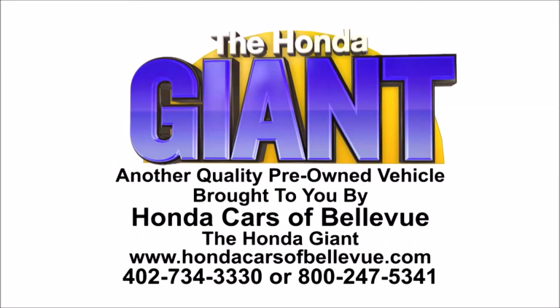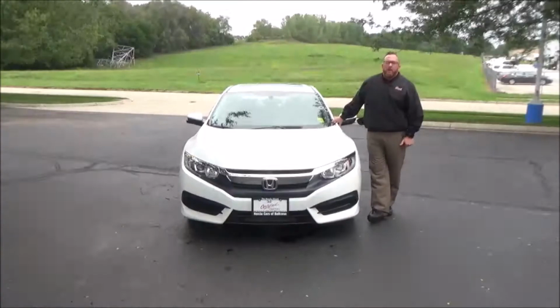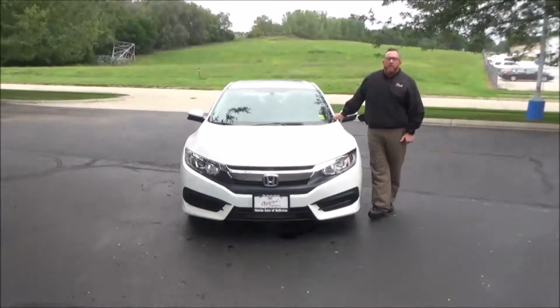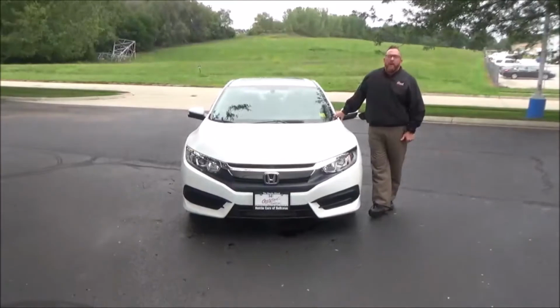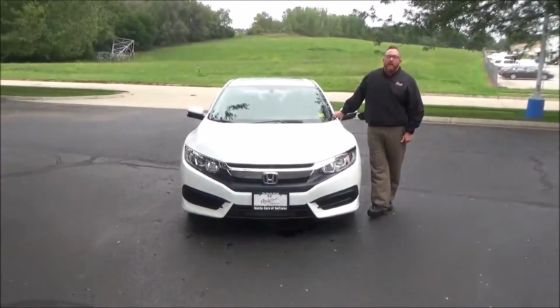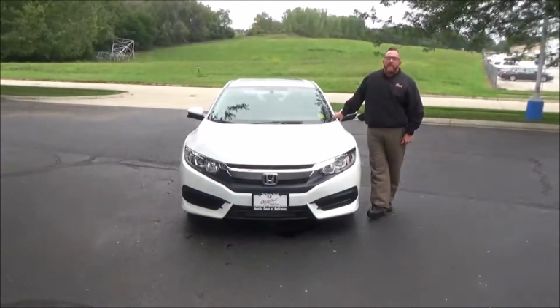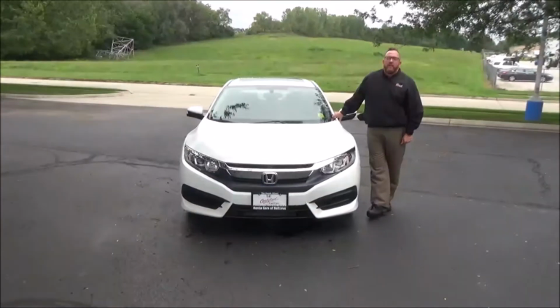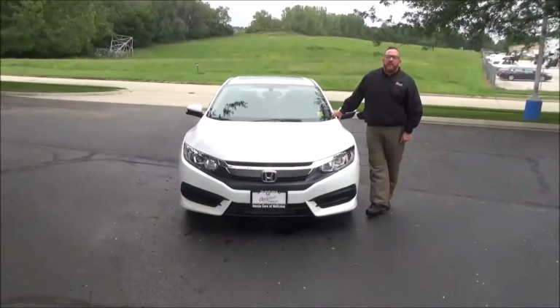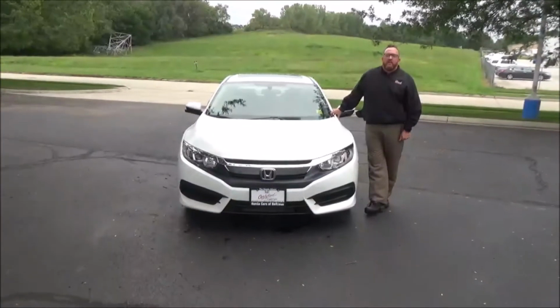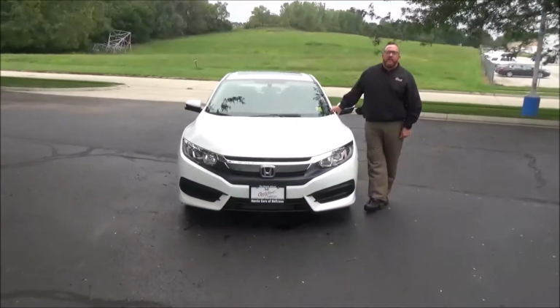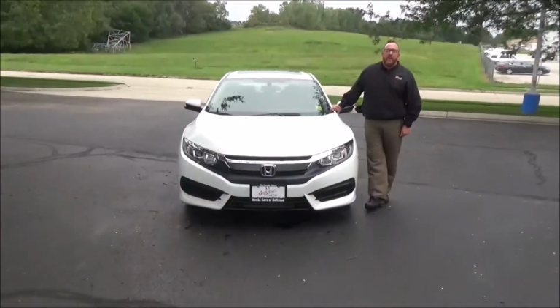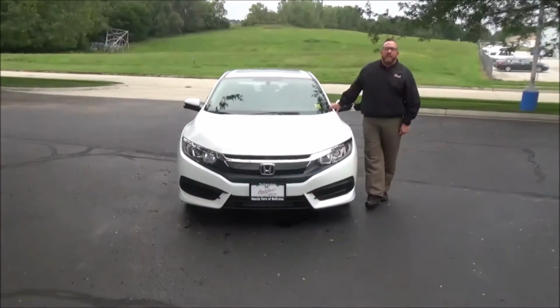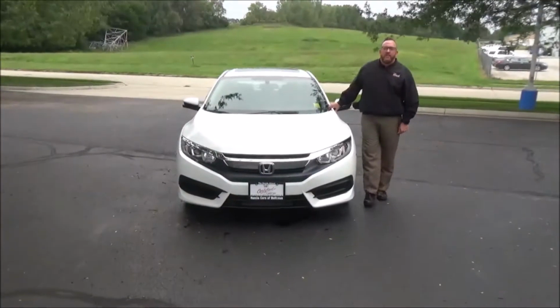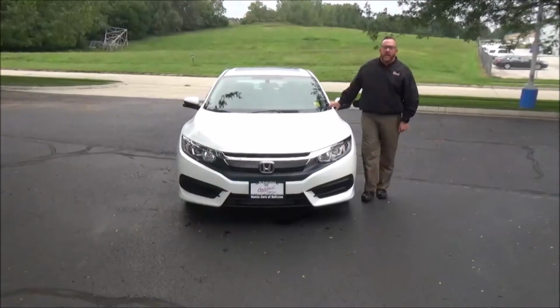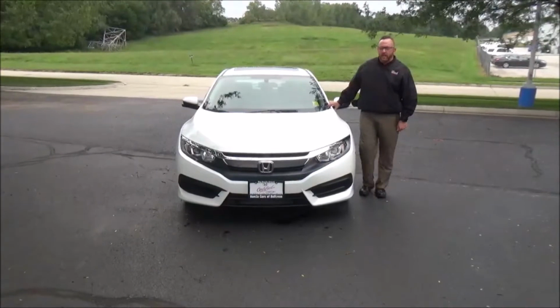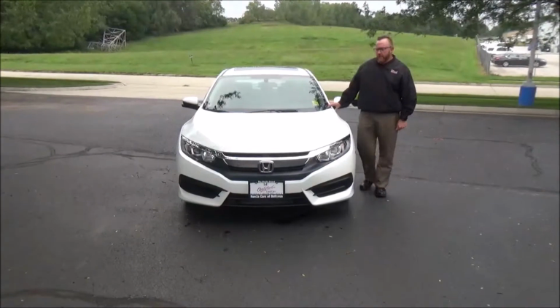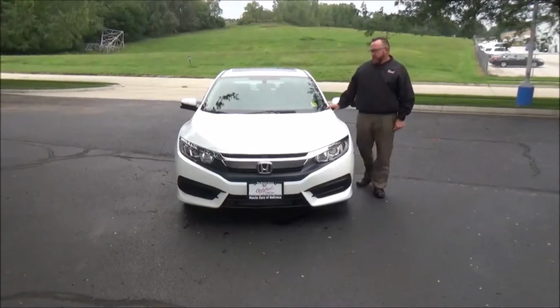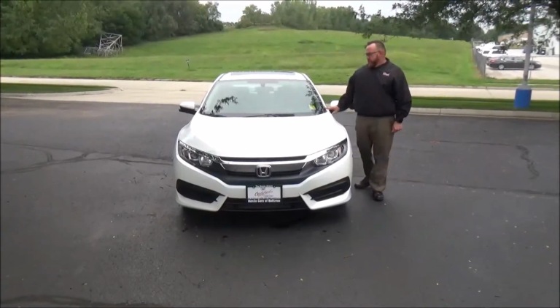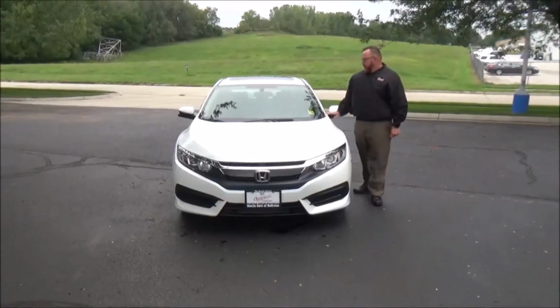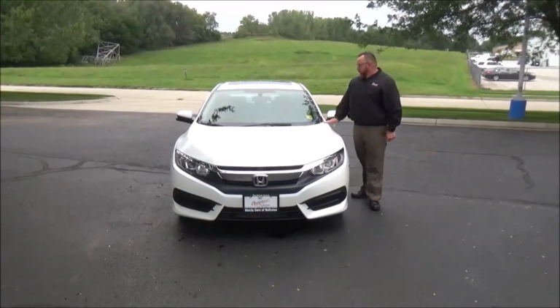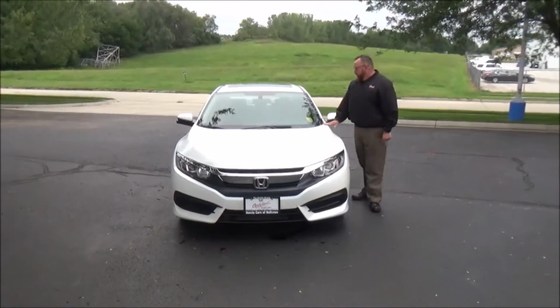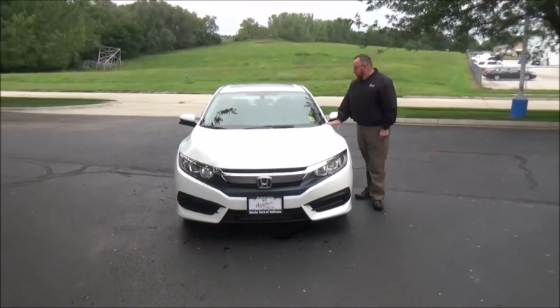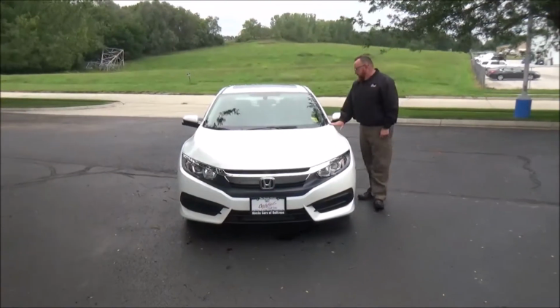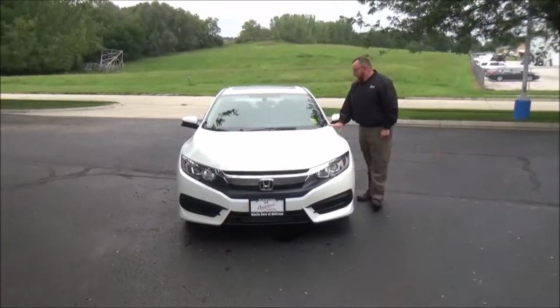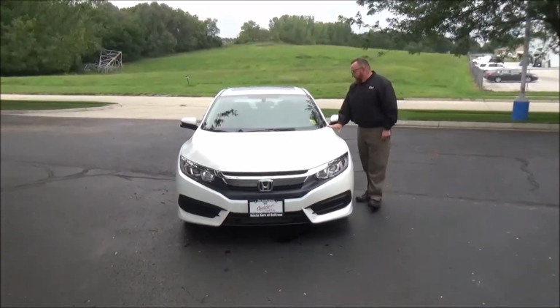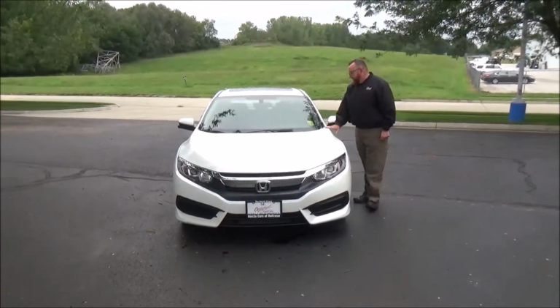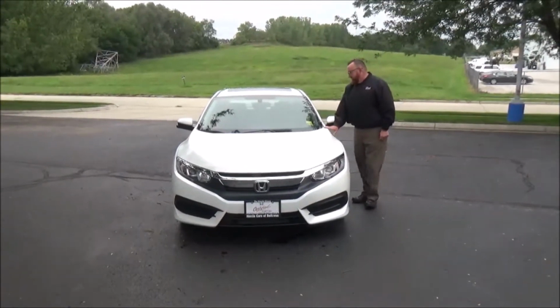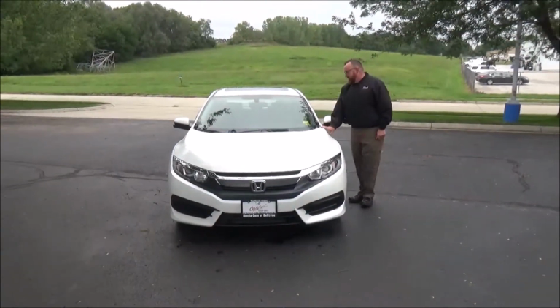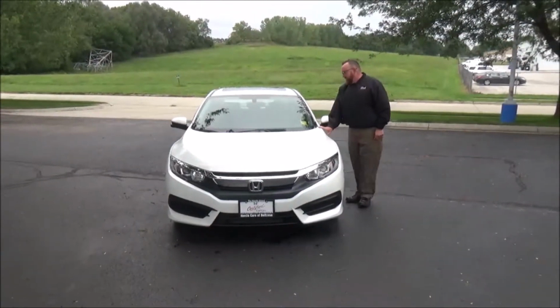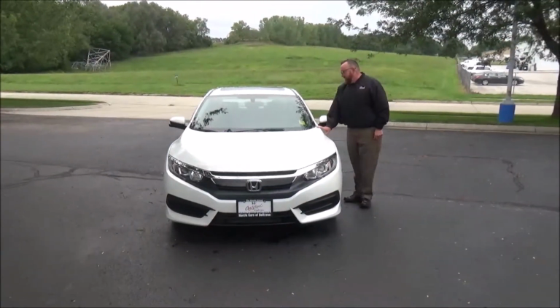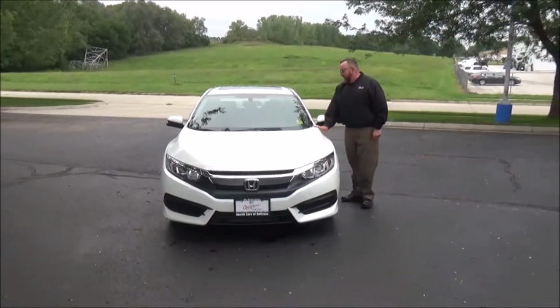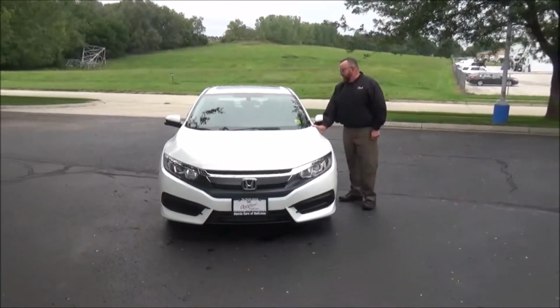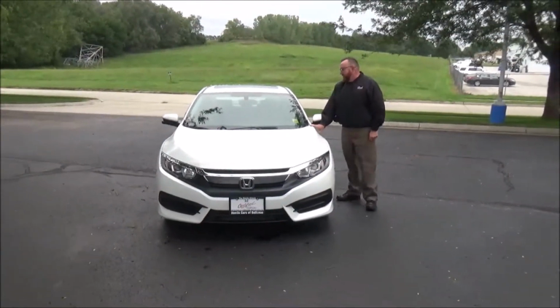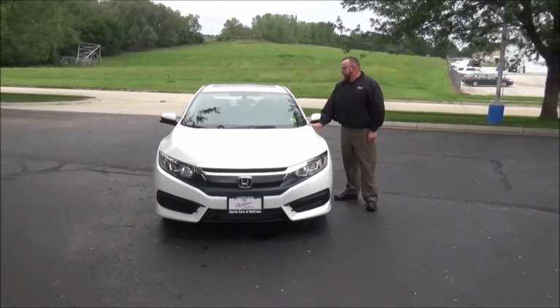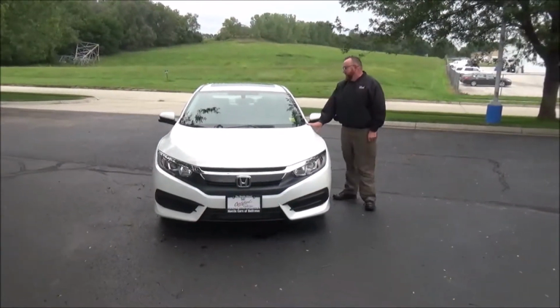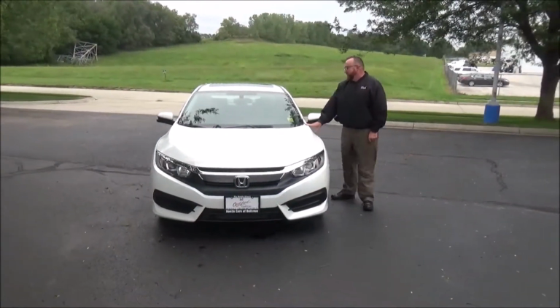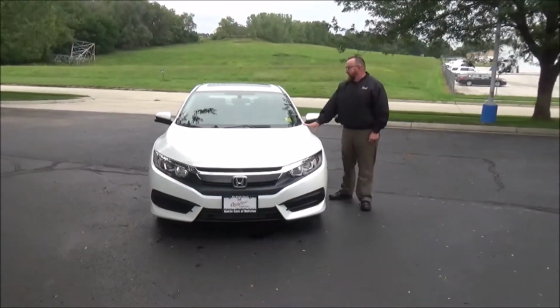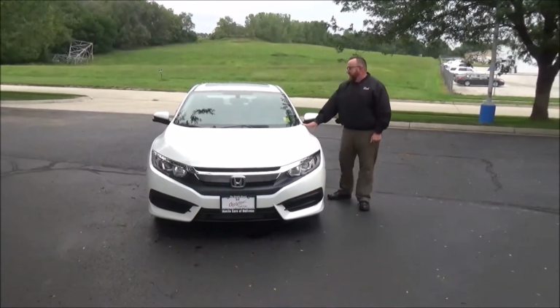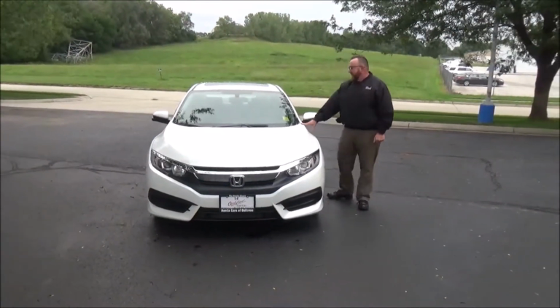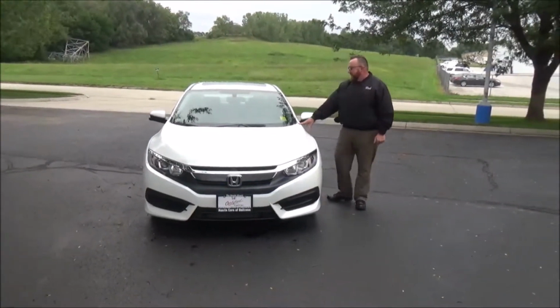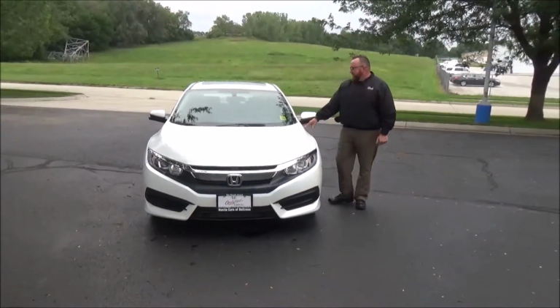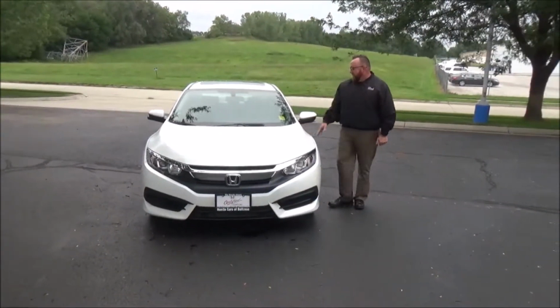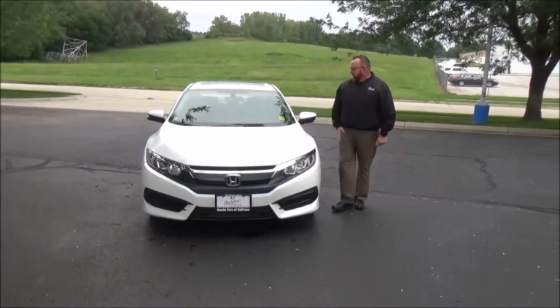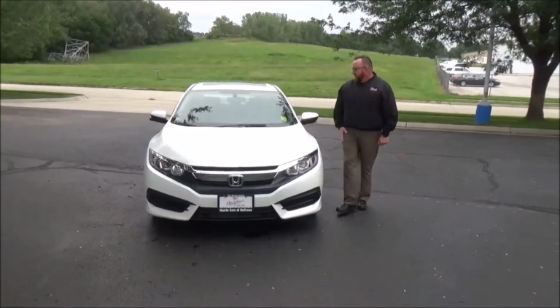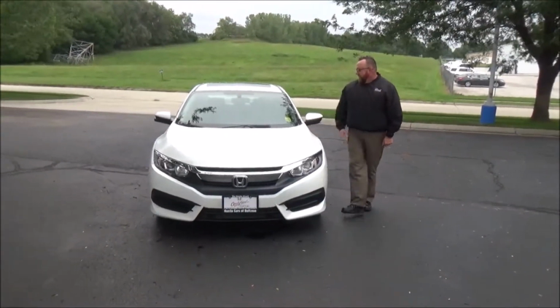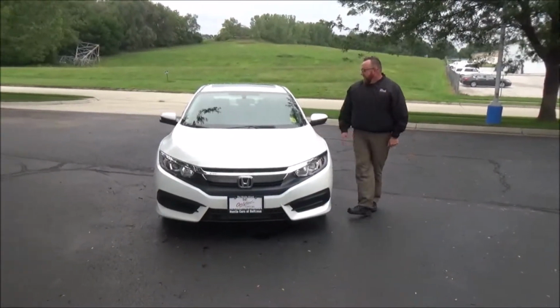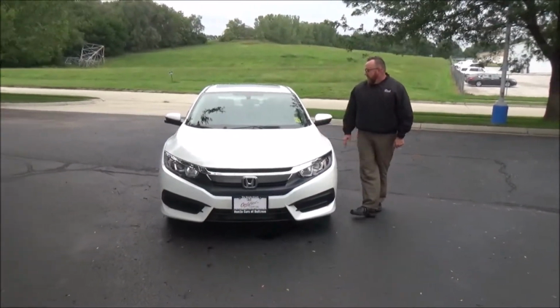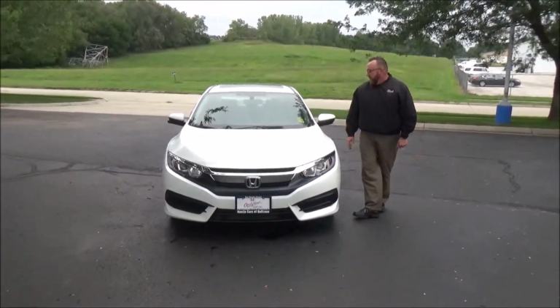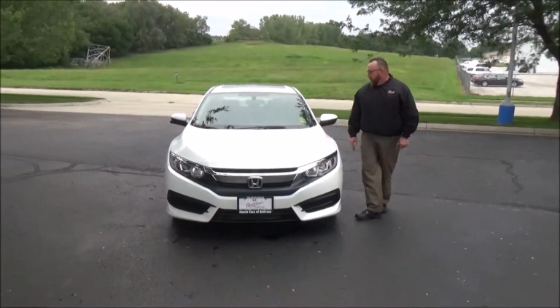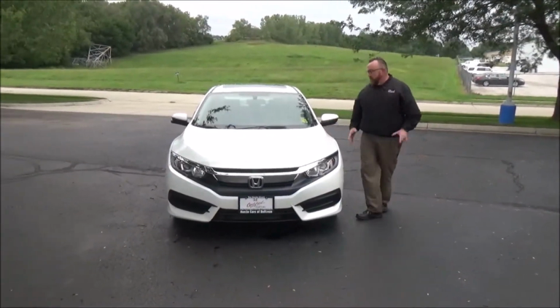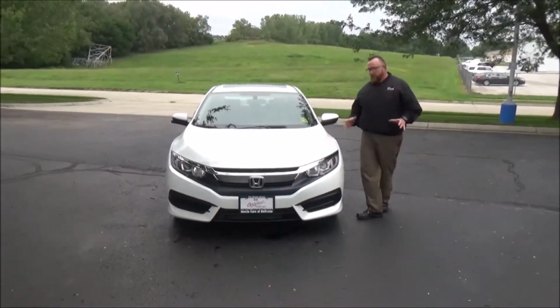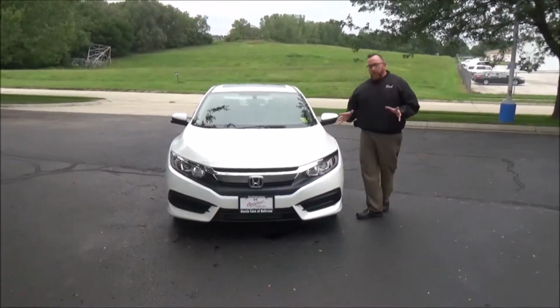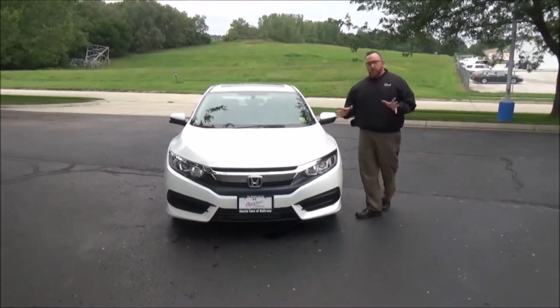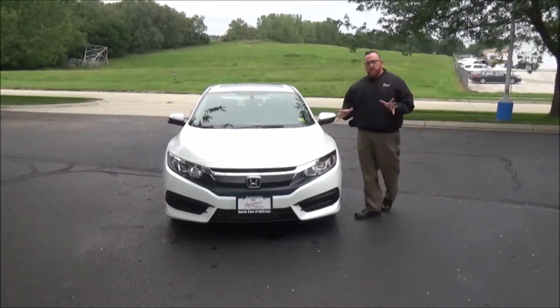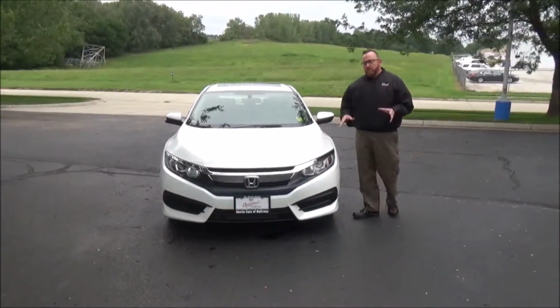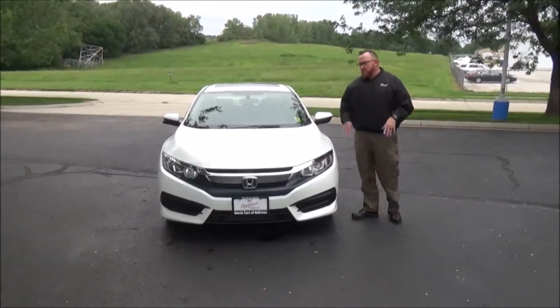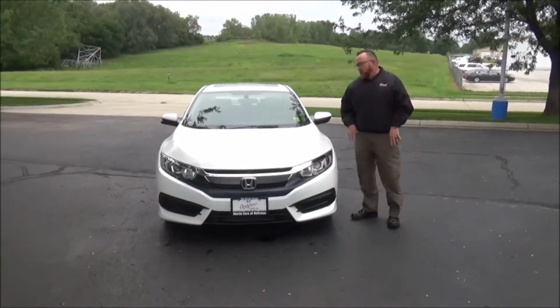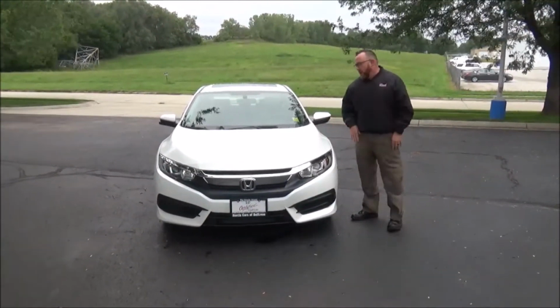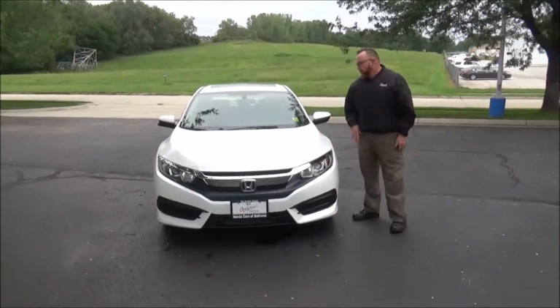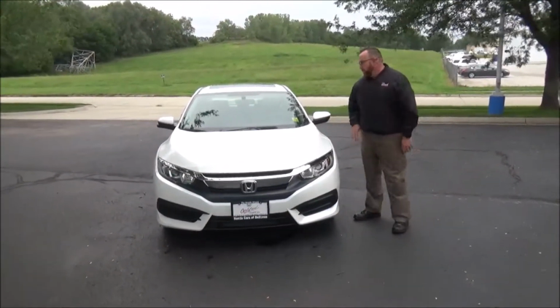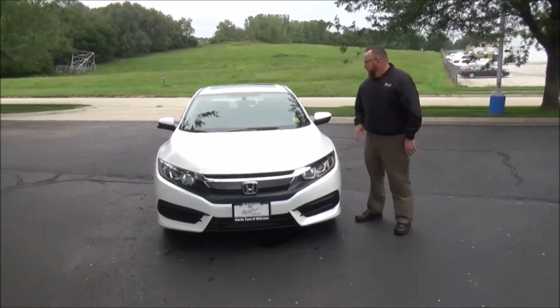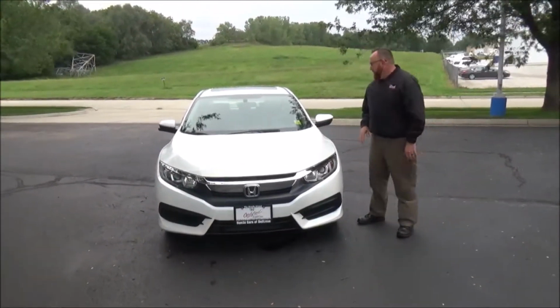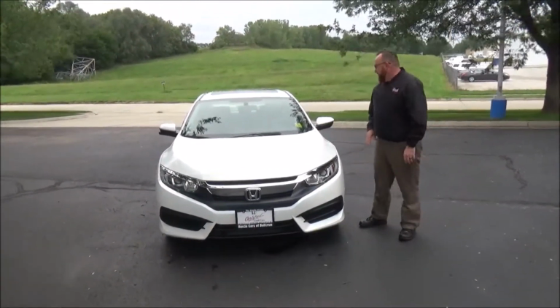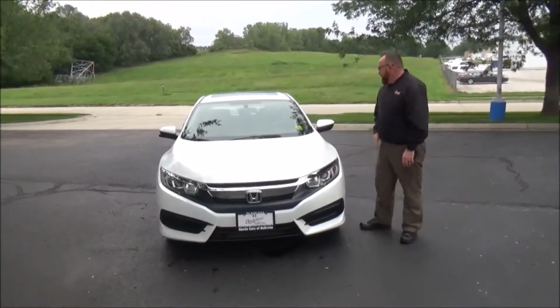Brian Kelly here from the Honda Giant, here to show you this 2016 Honda Civic EX. We just purchased this car from an individual.